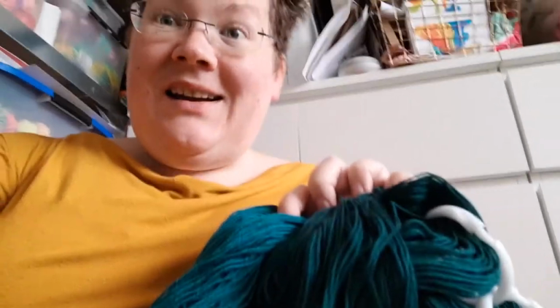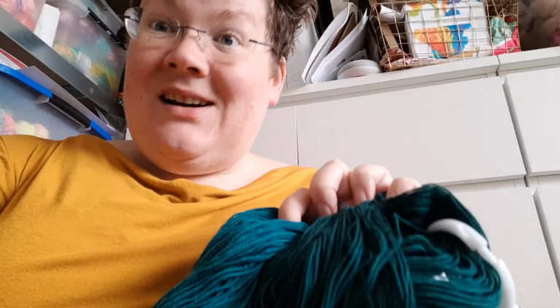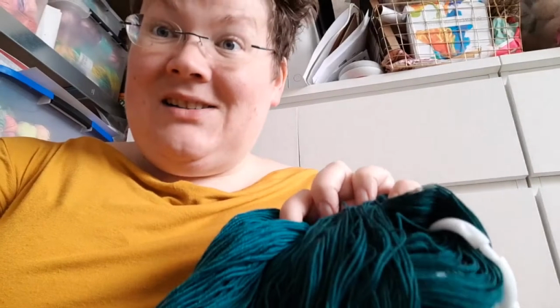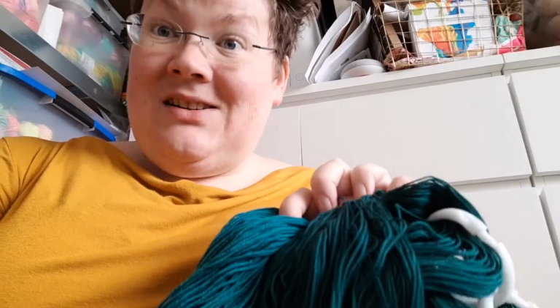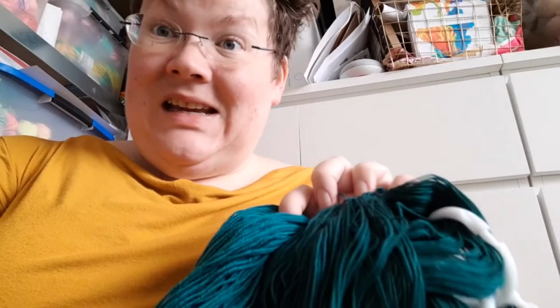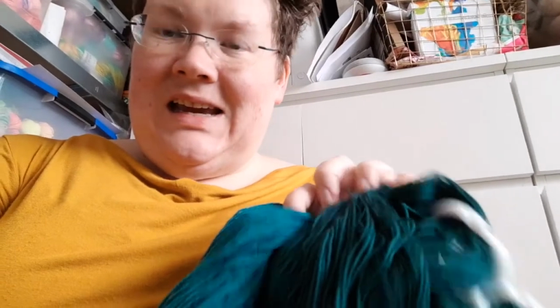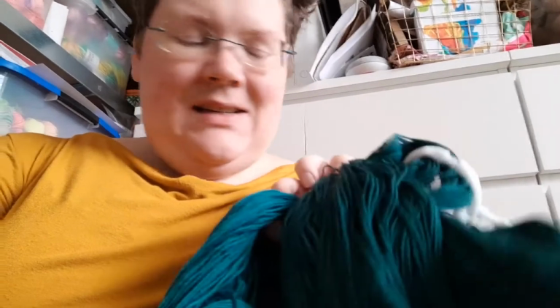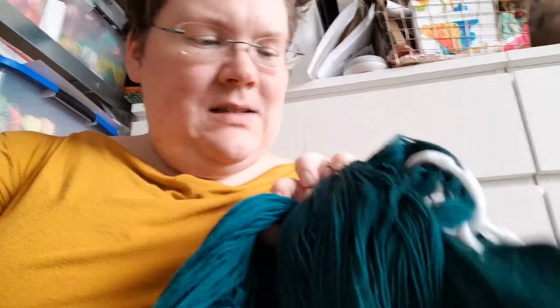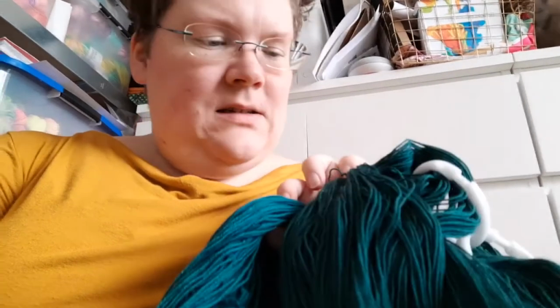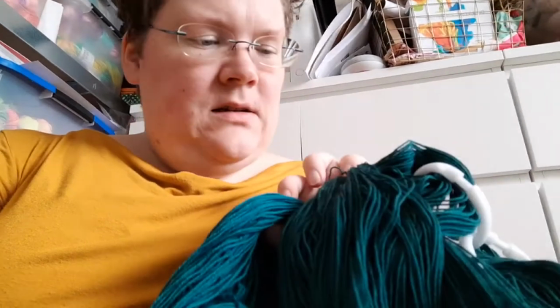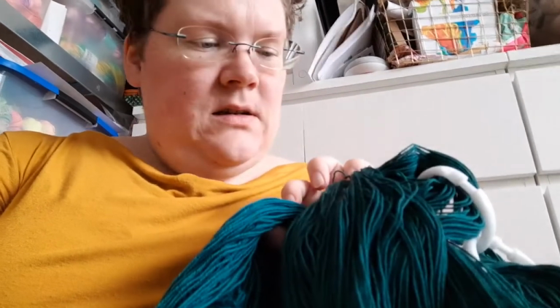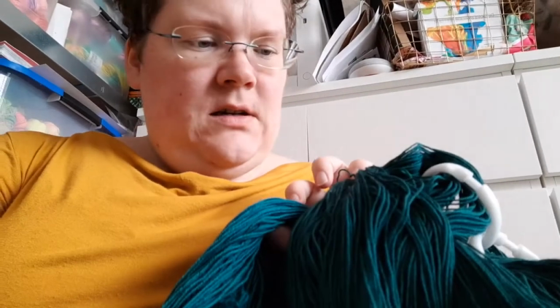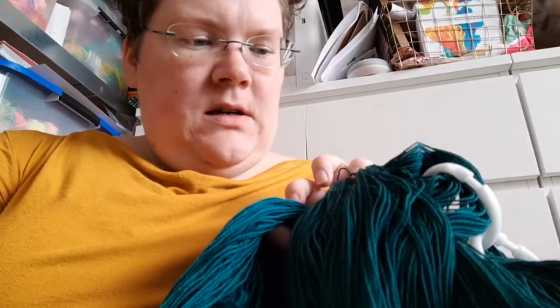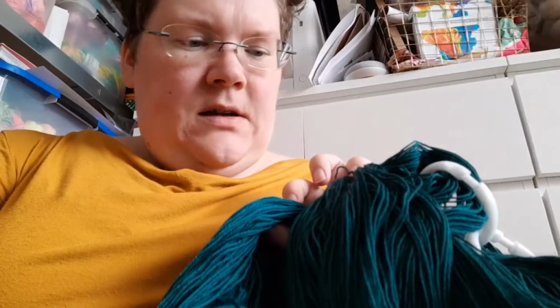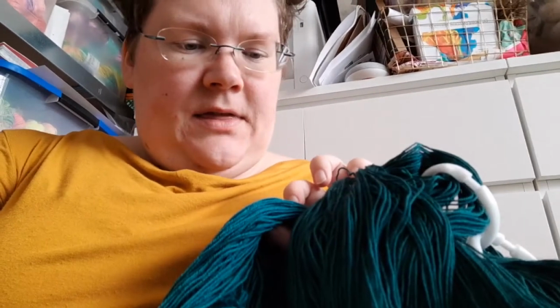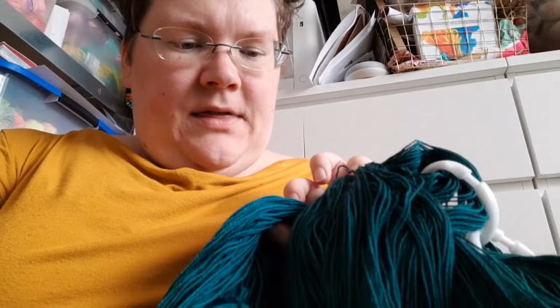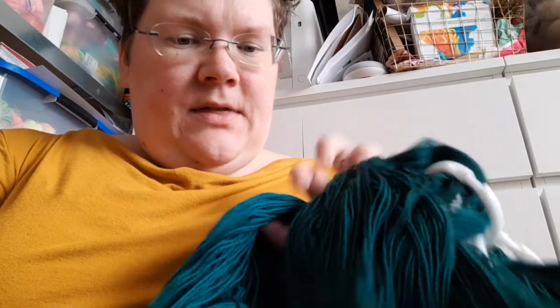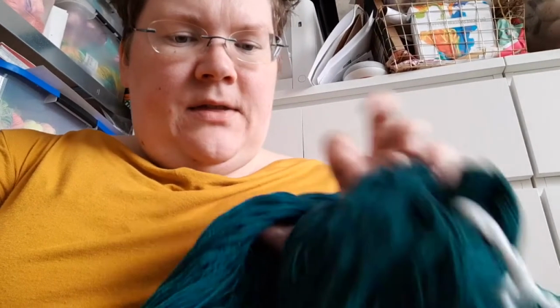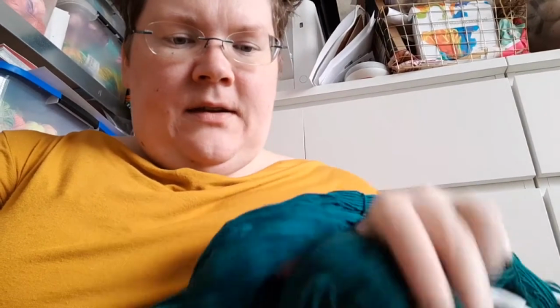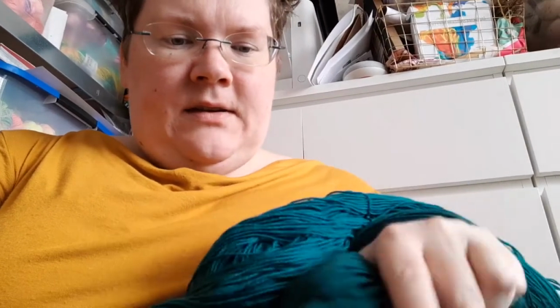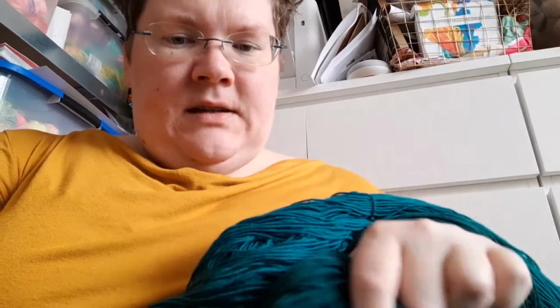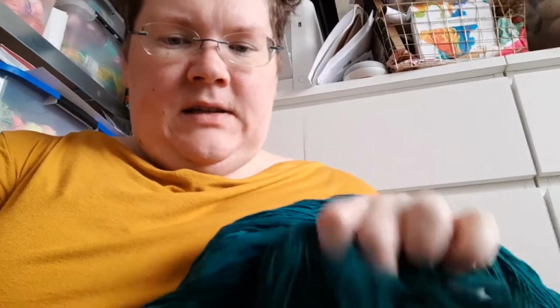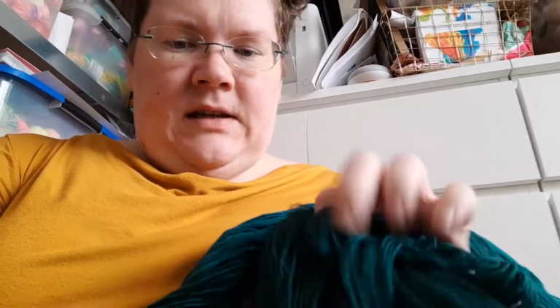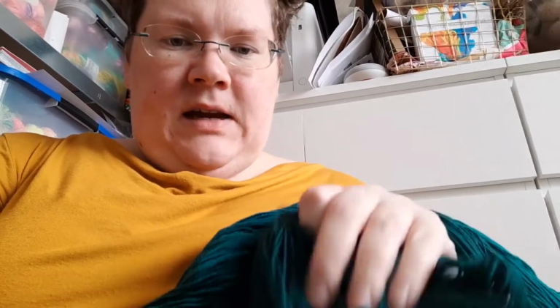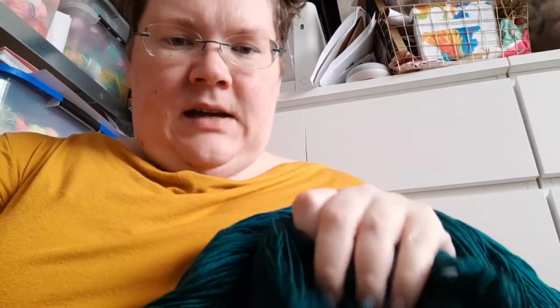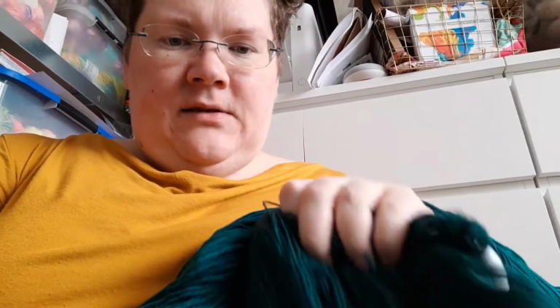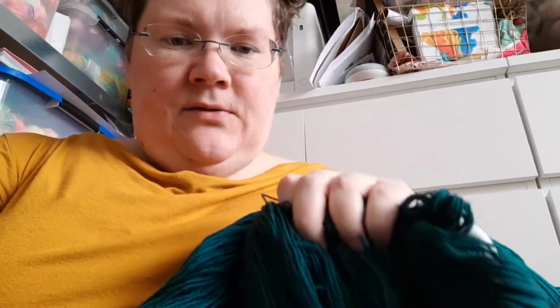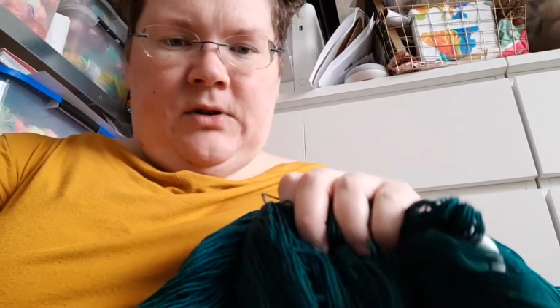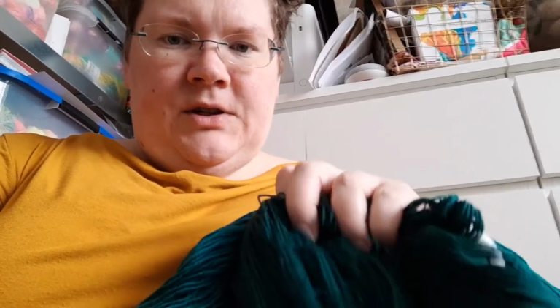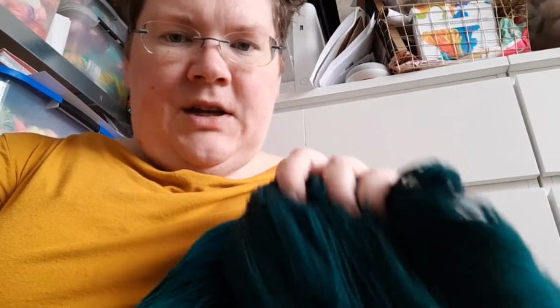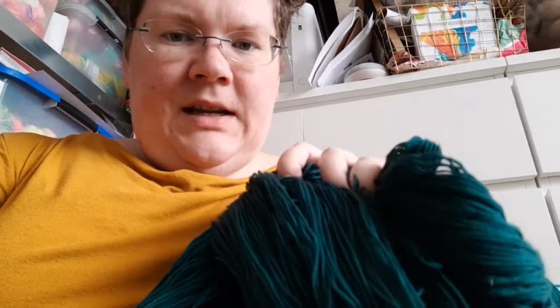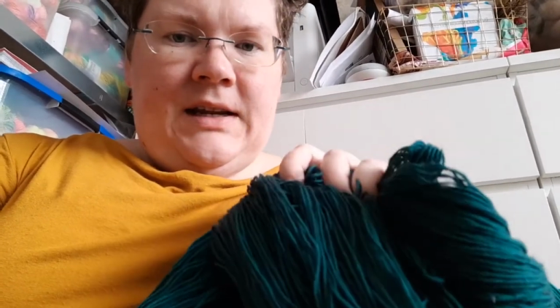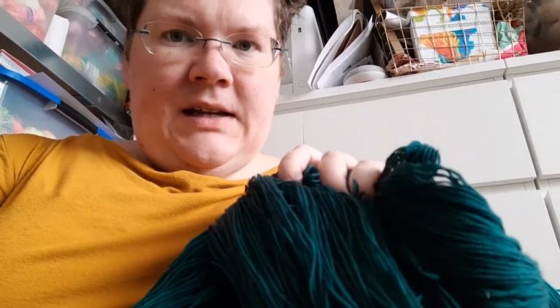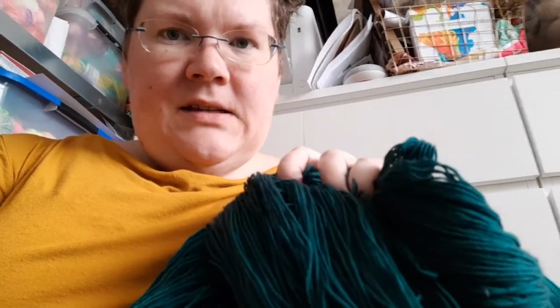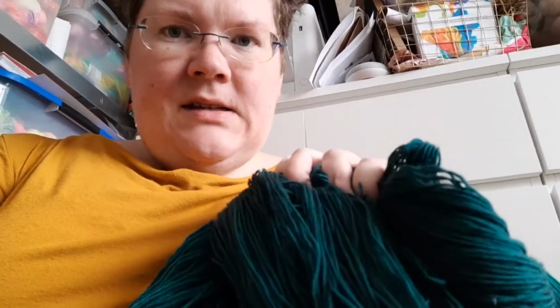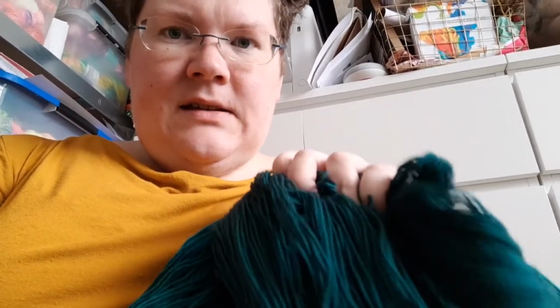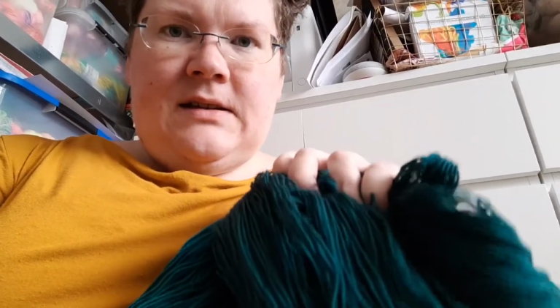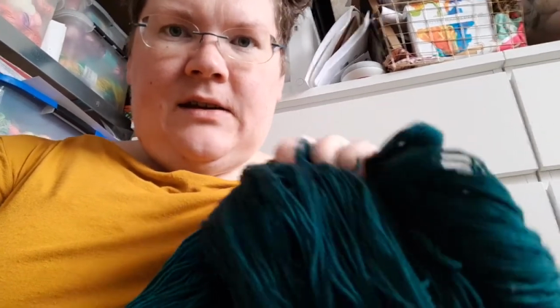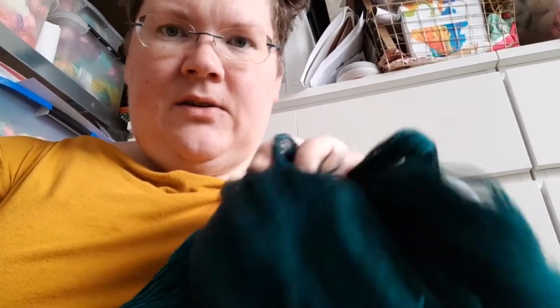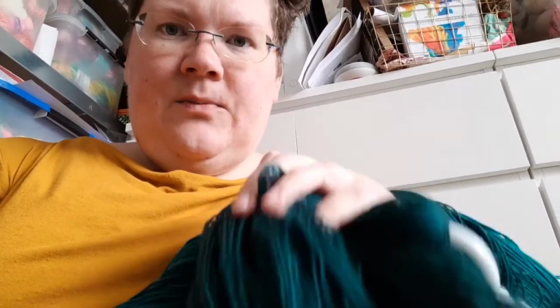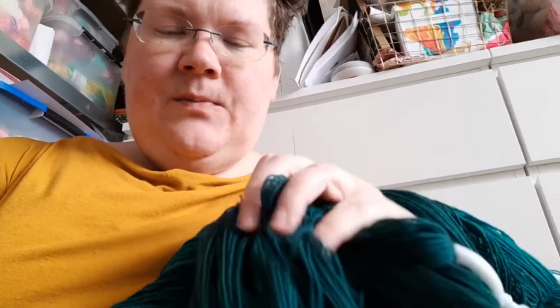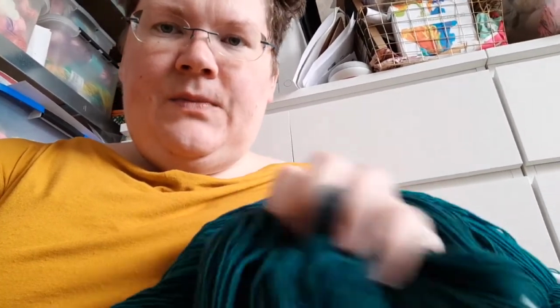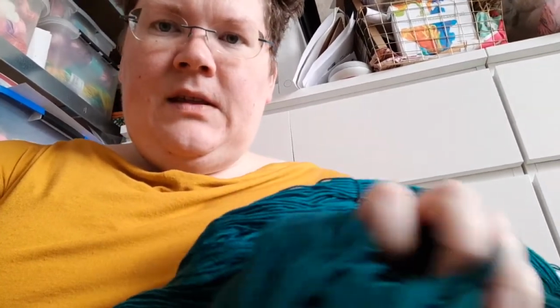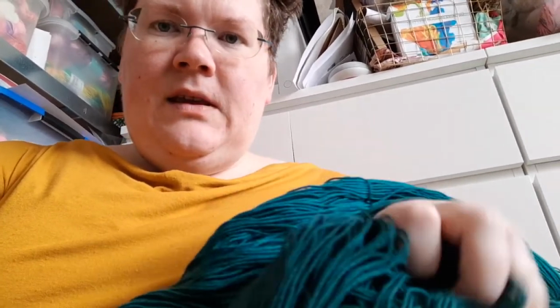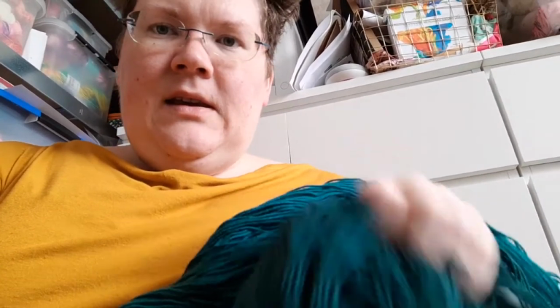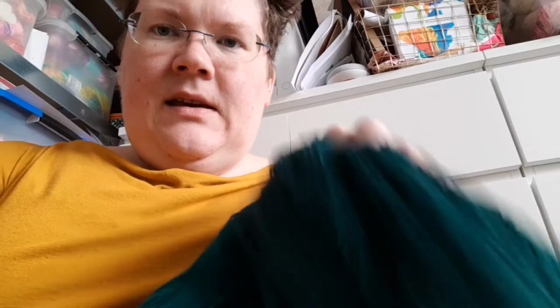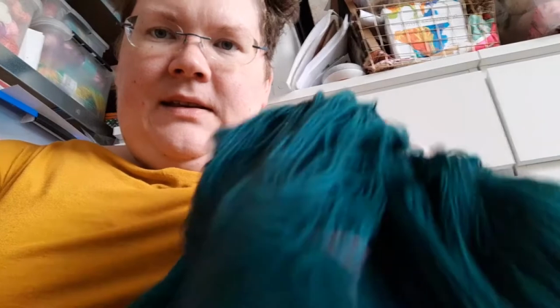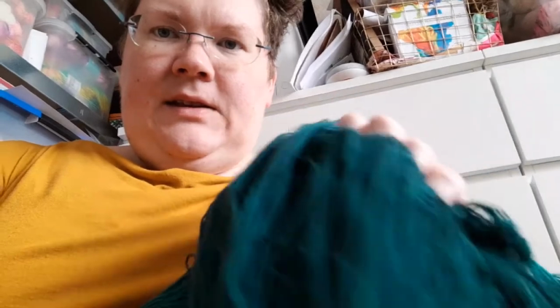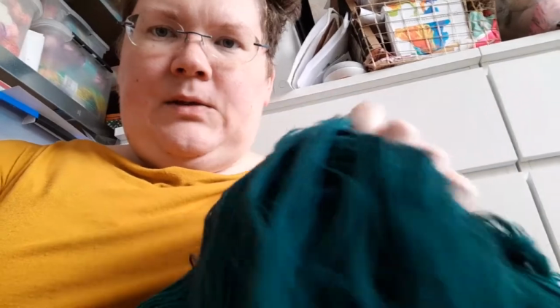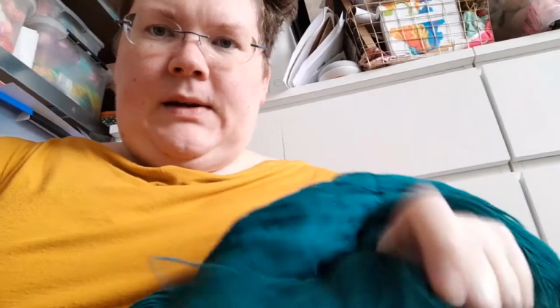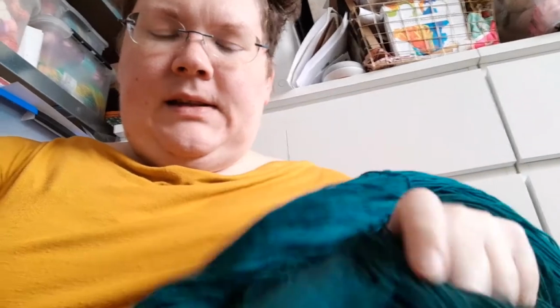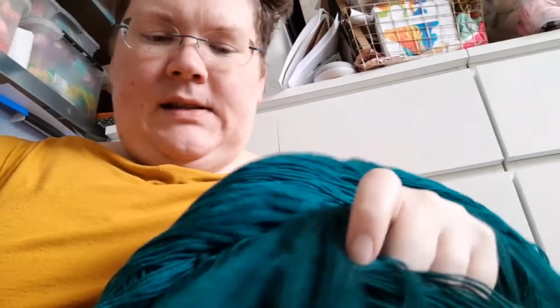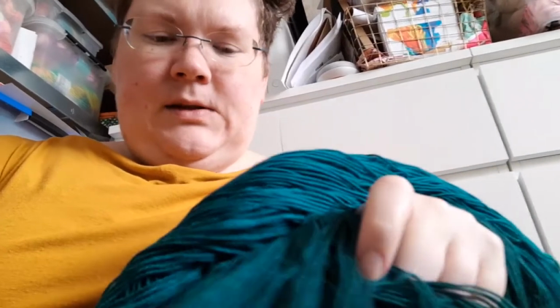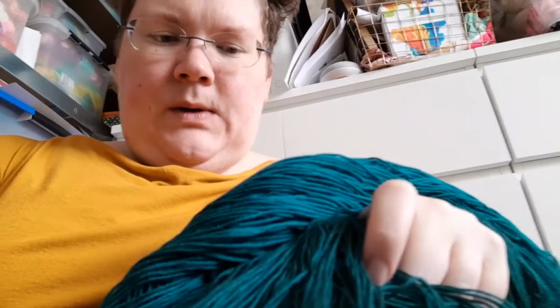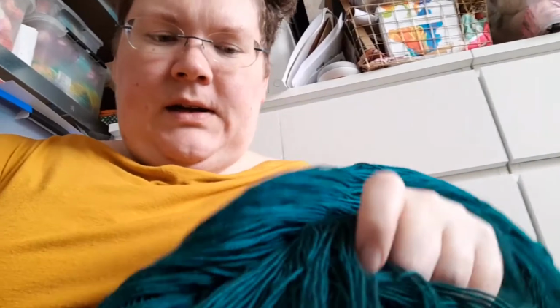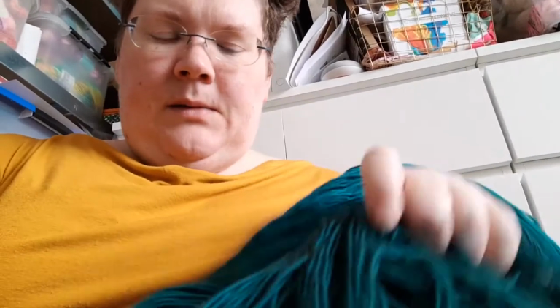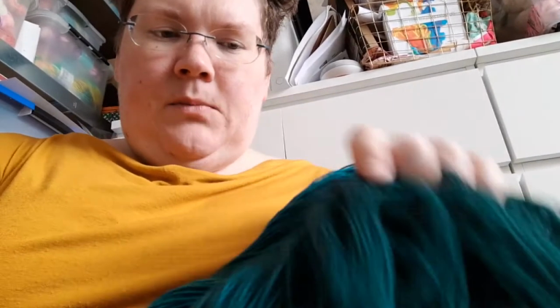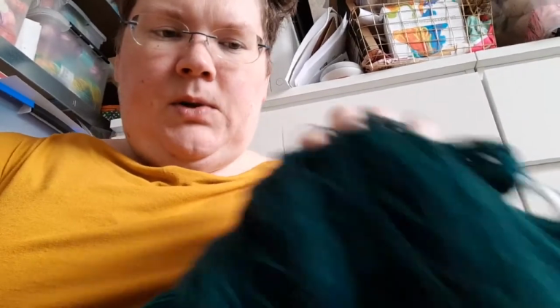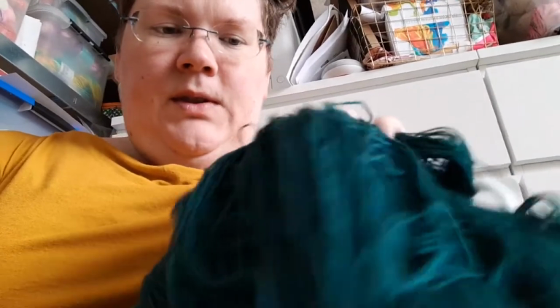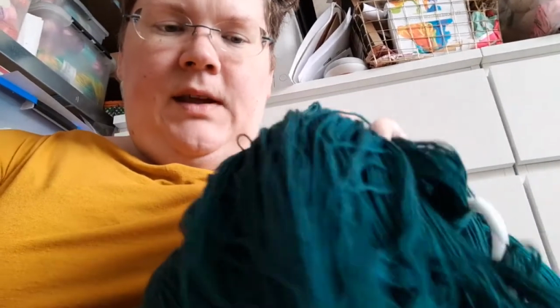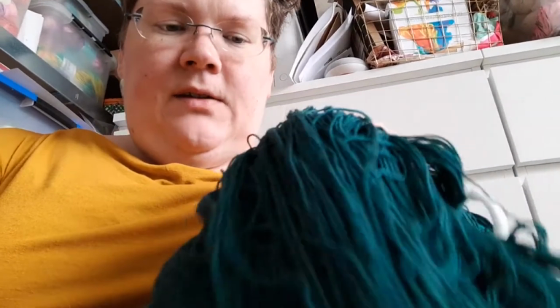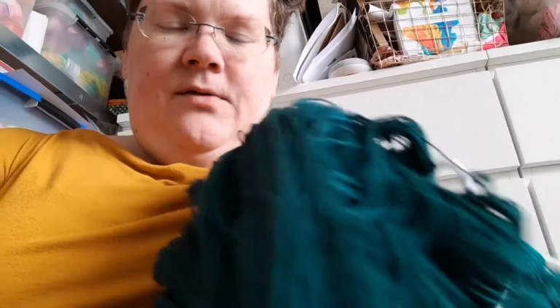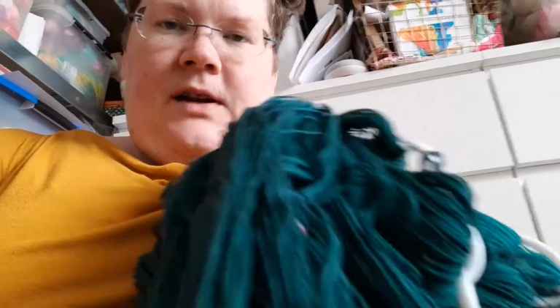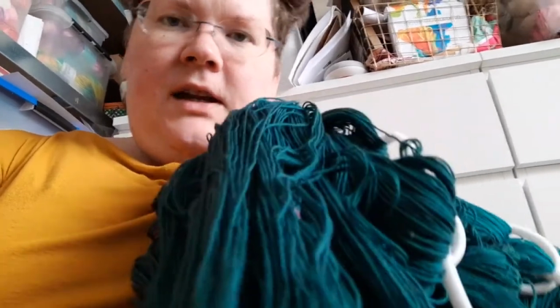I cast on the hat — the test knit hat for Jelly Knits. So that's with this one and Birthday Confetti.